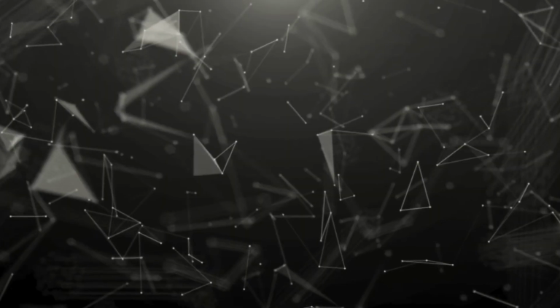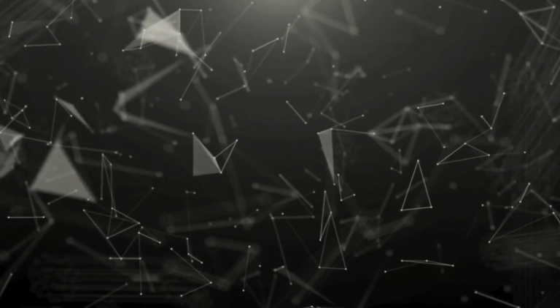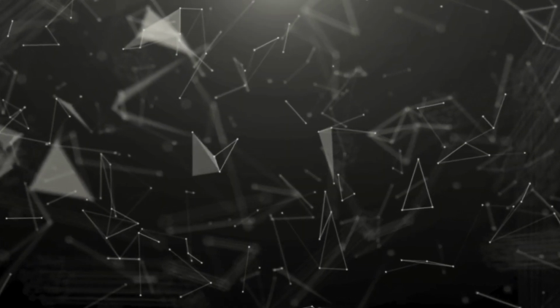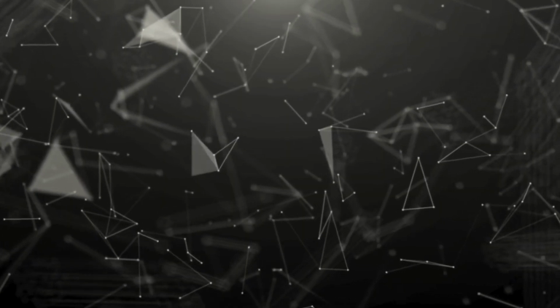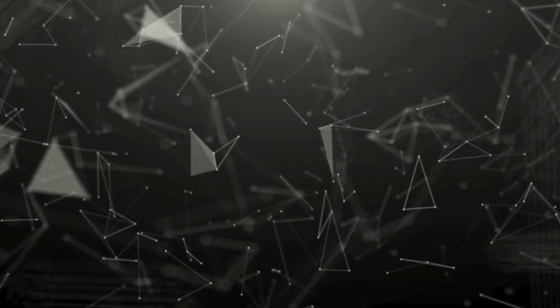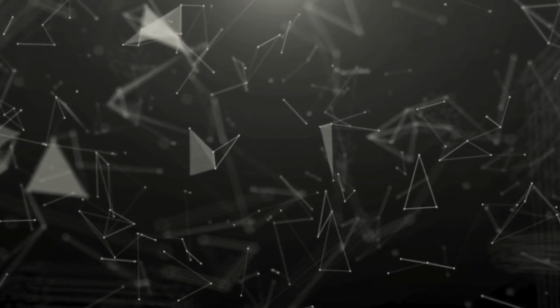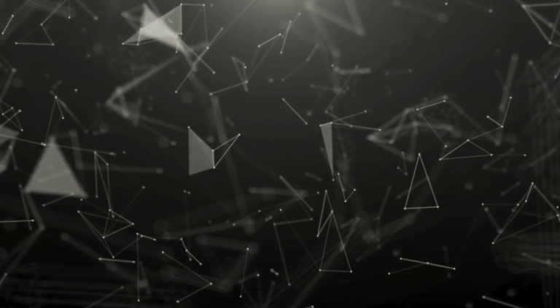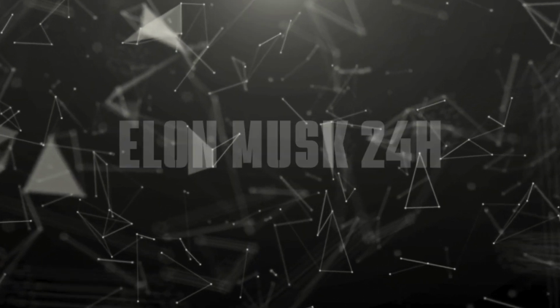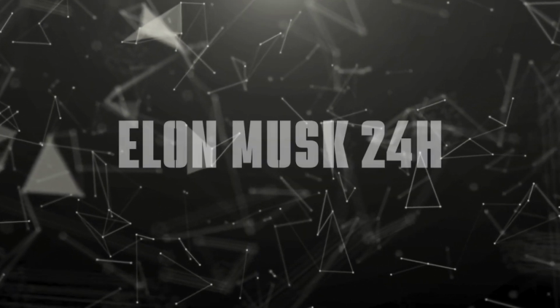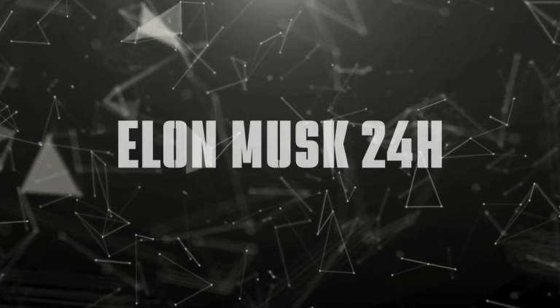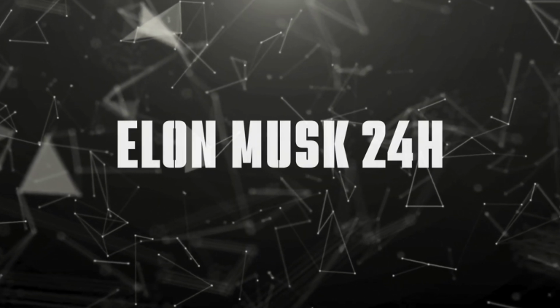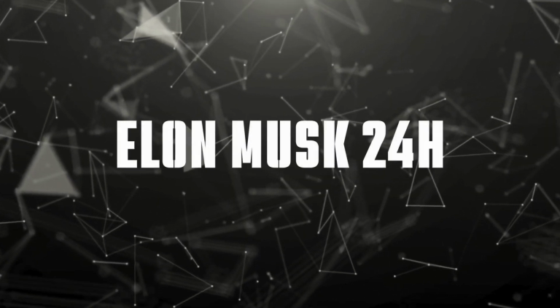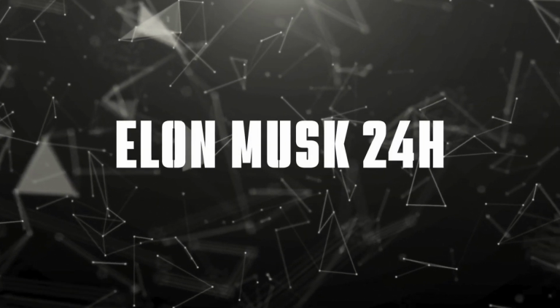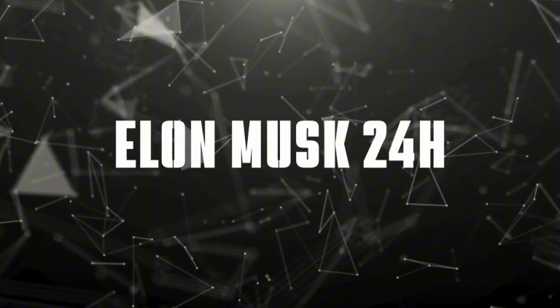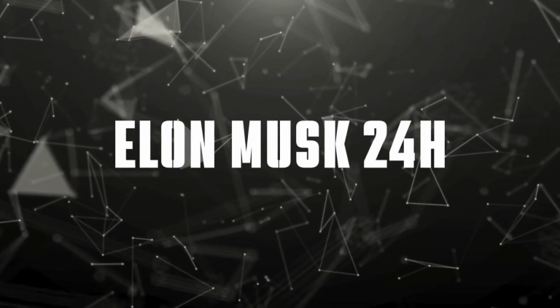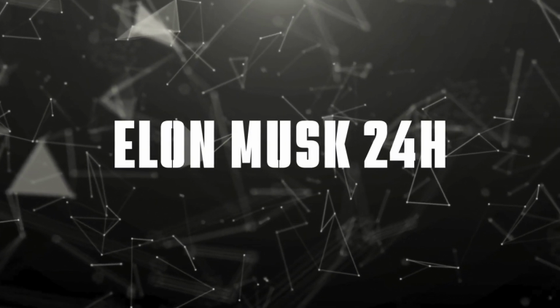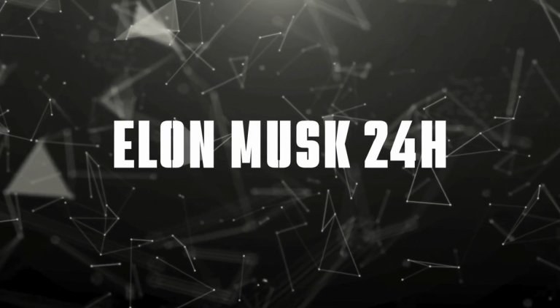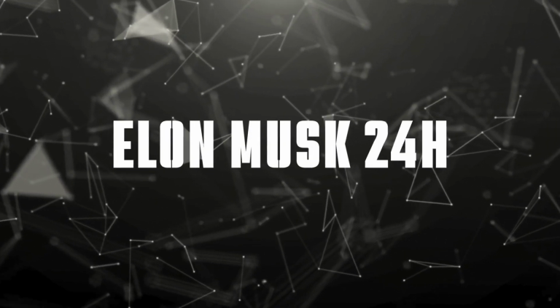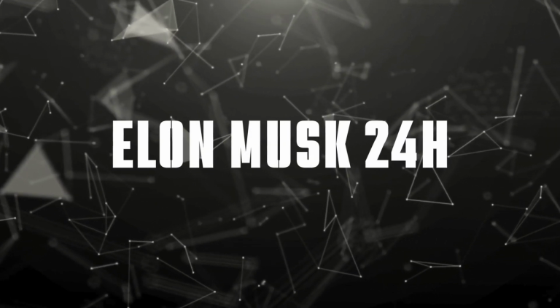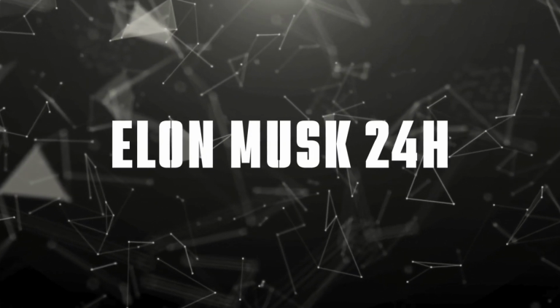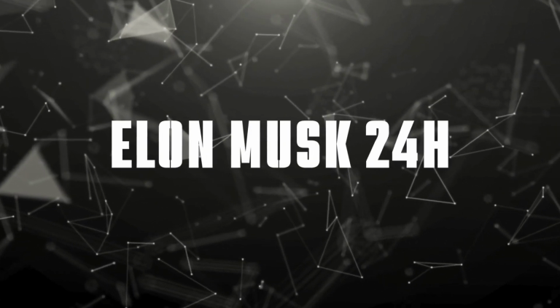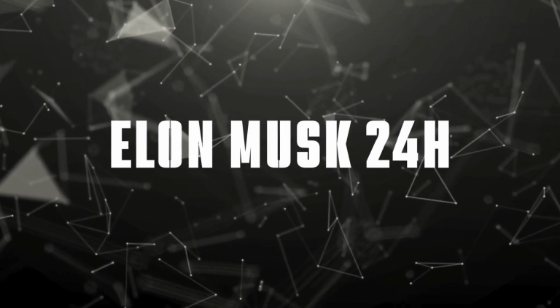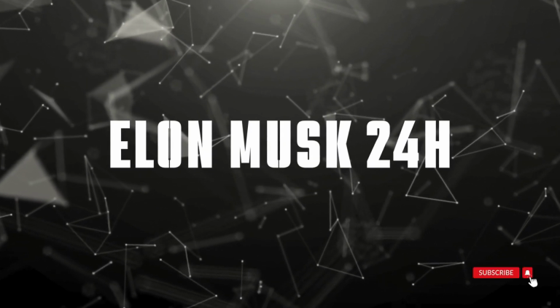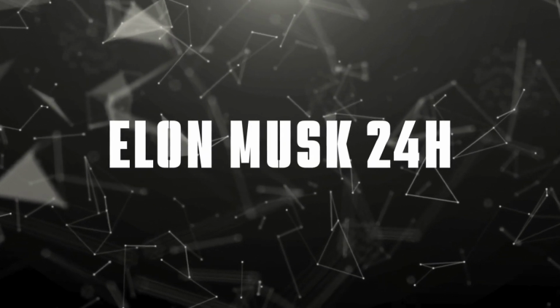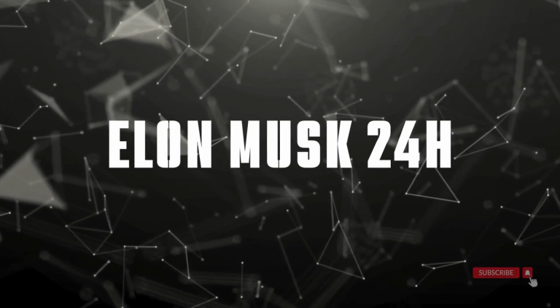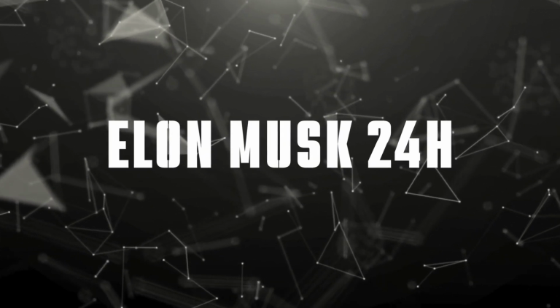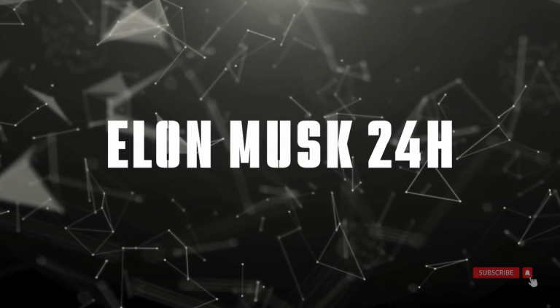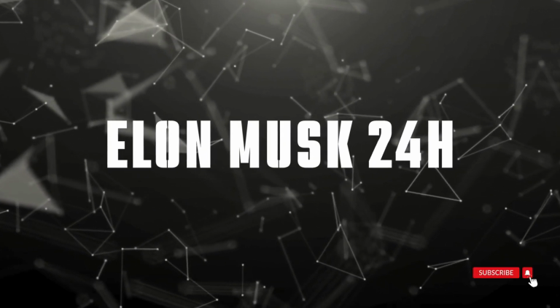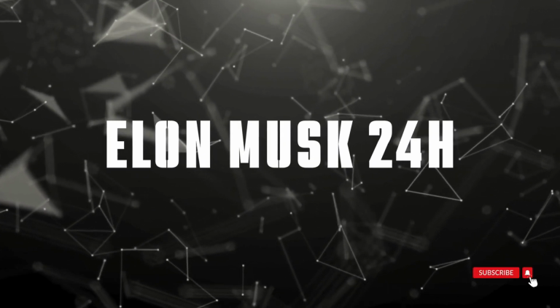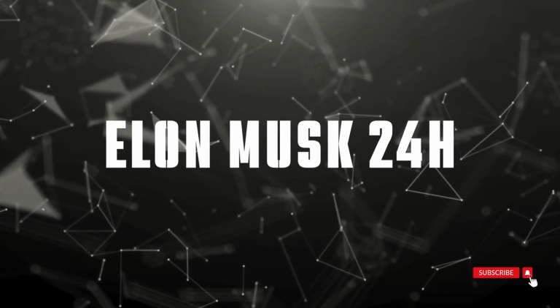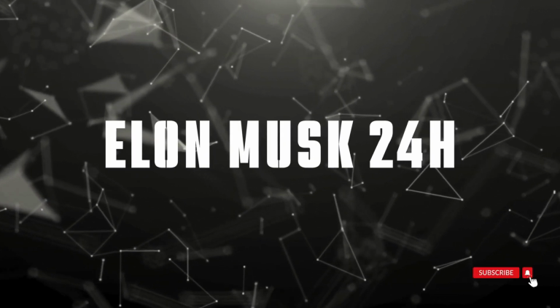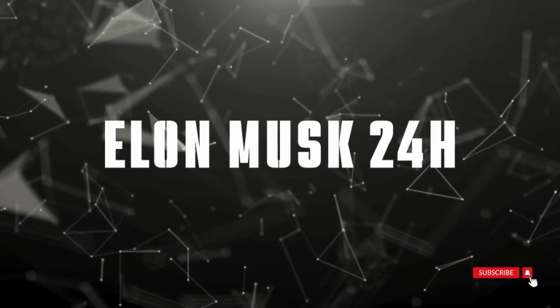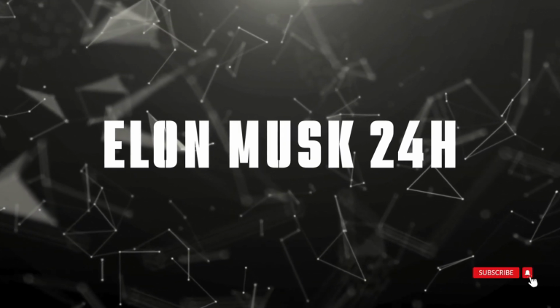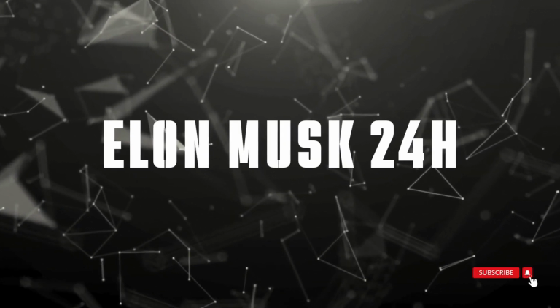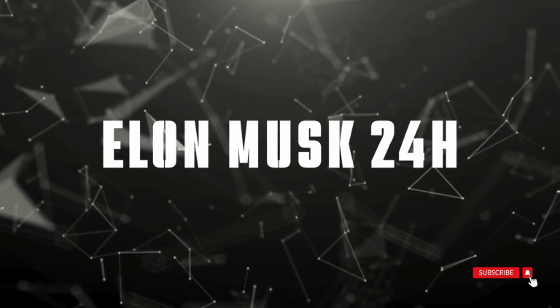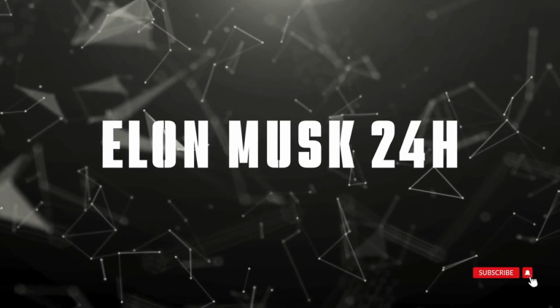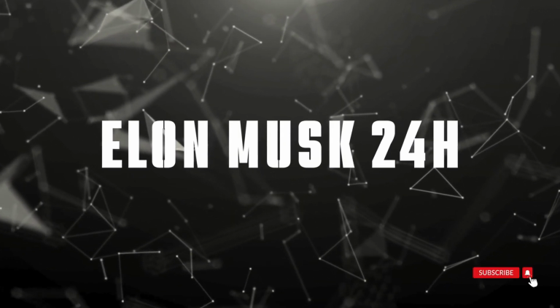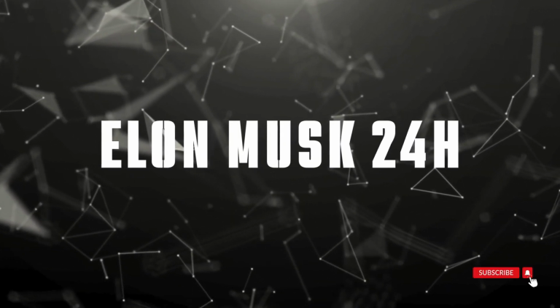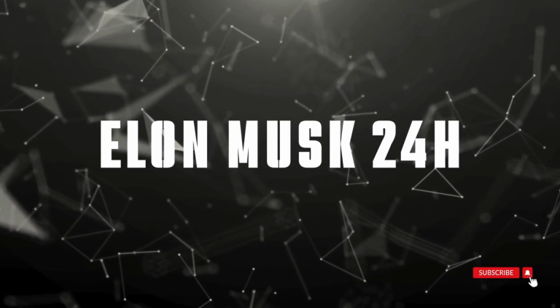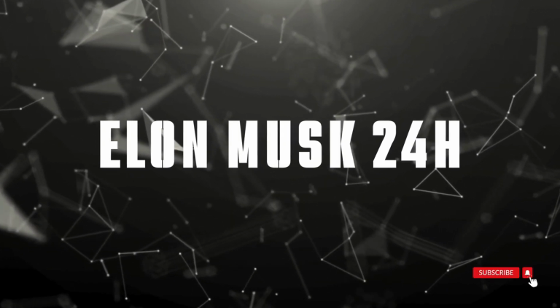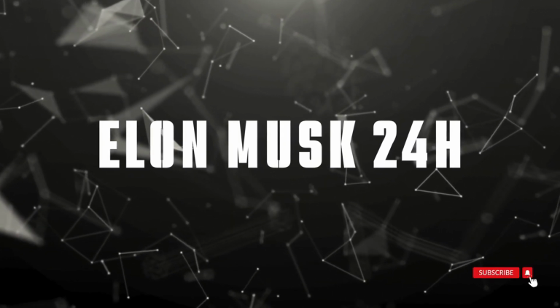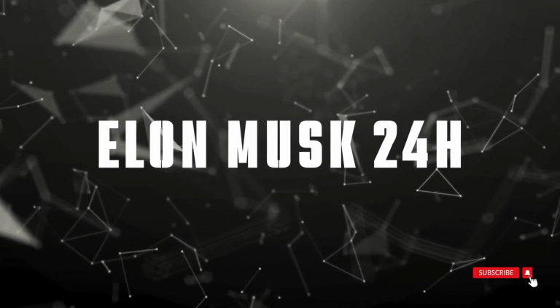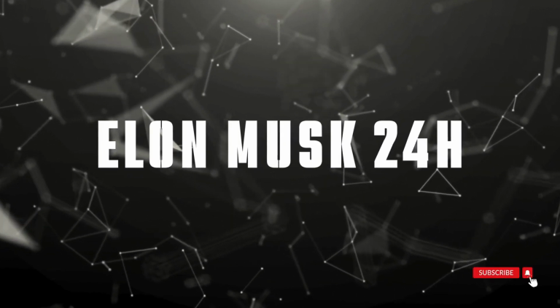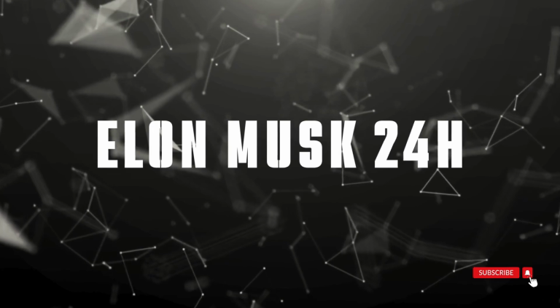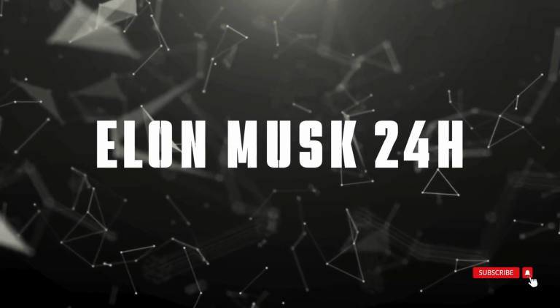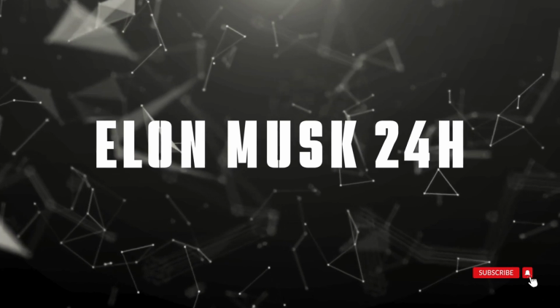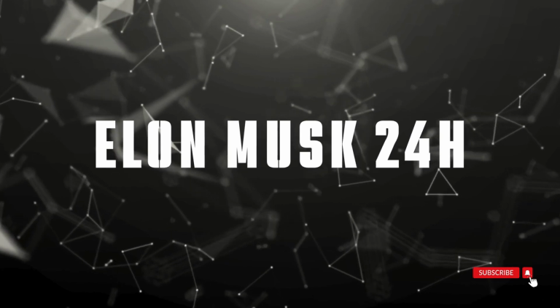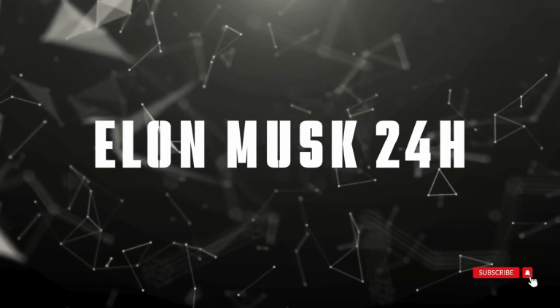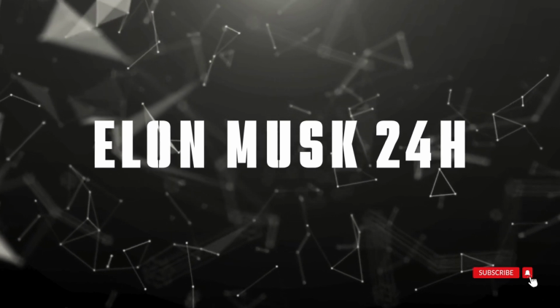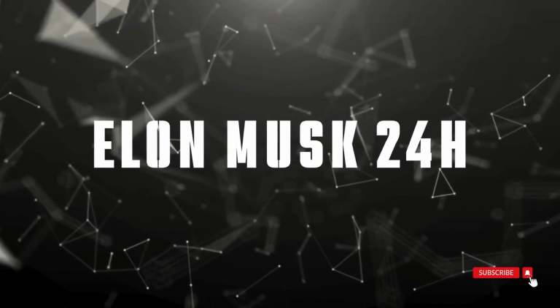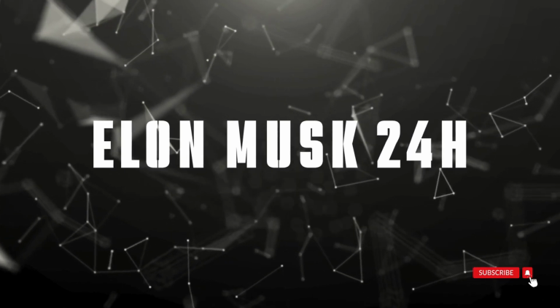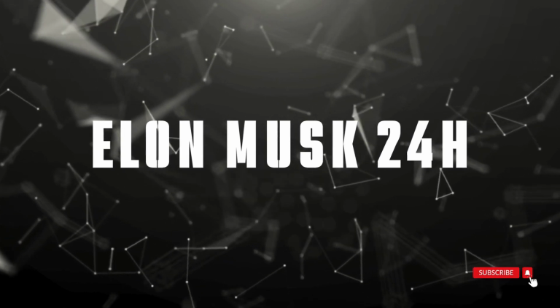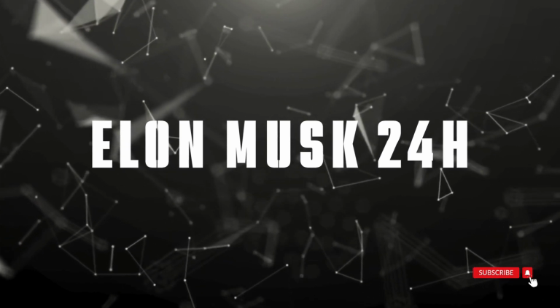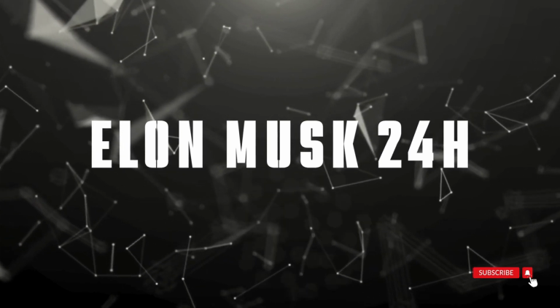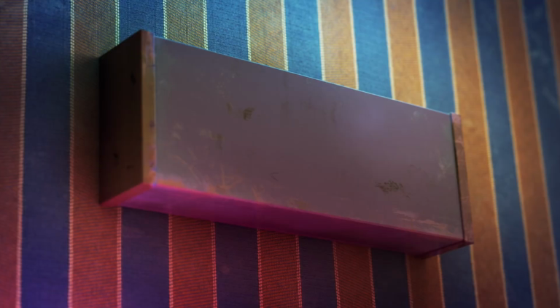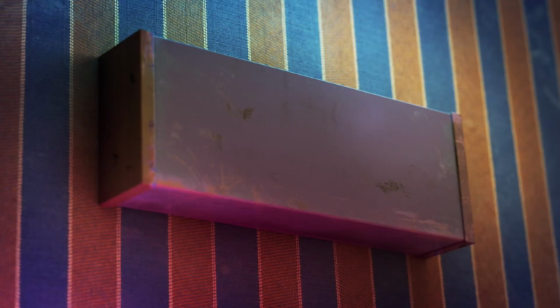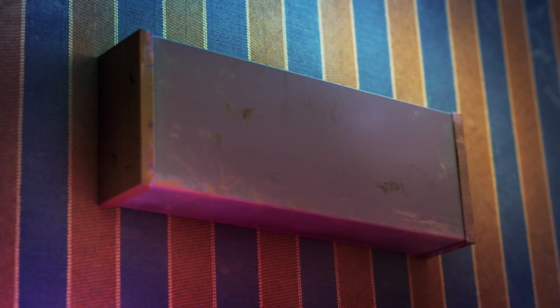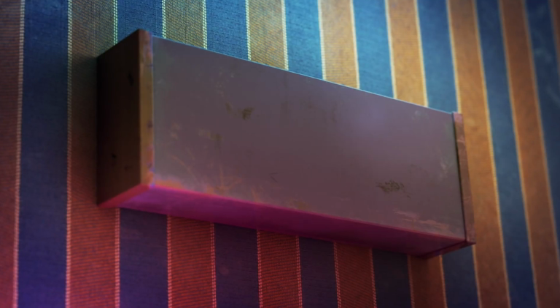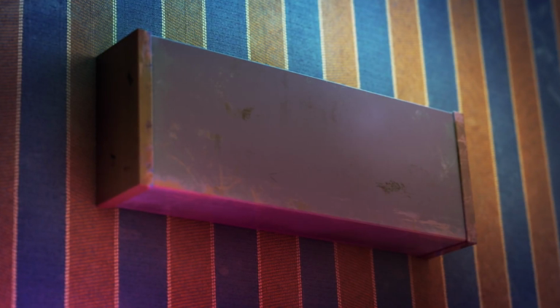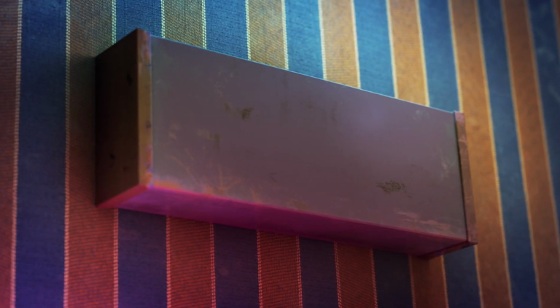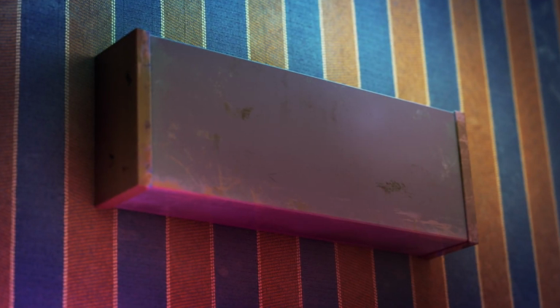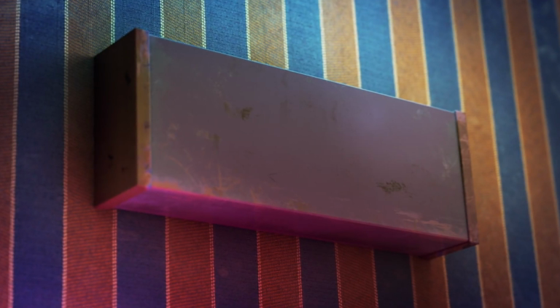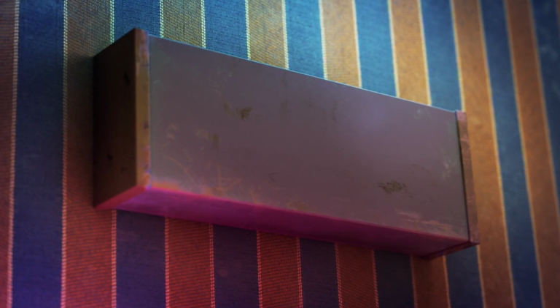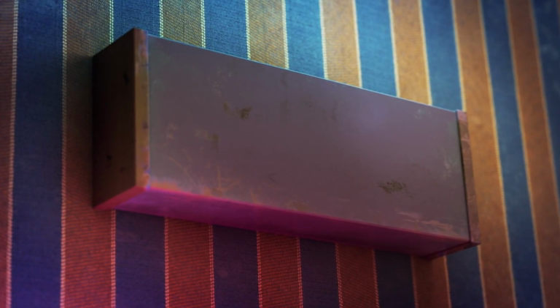Welcome to Elon Musk 24 Hours, where we bring you the latest breakthroughs in space technology. Let's dive right in.